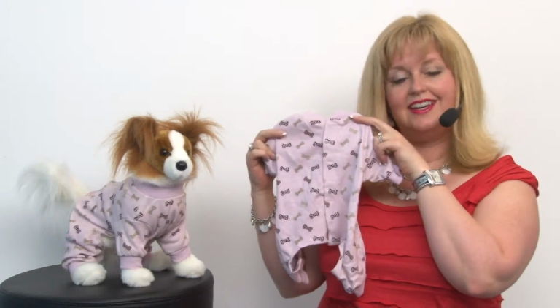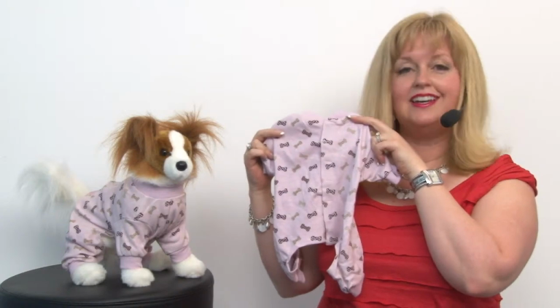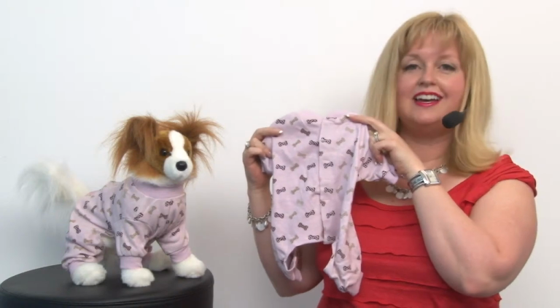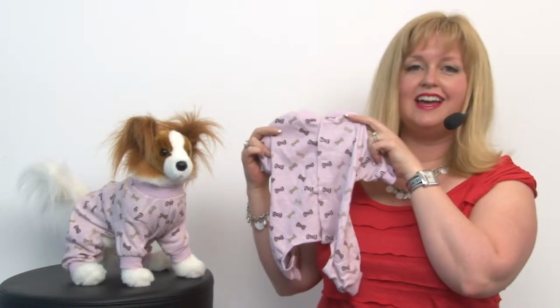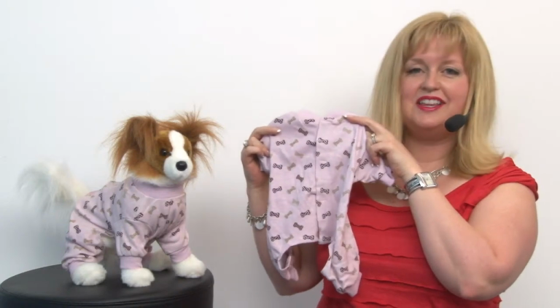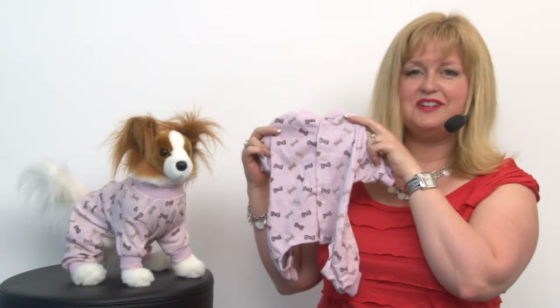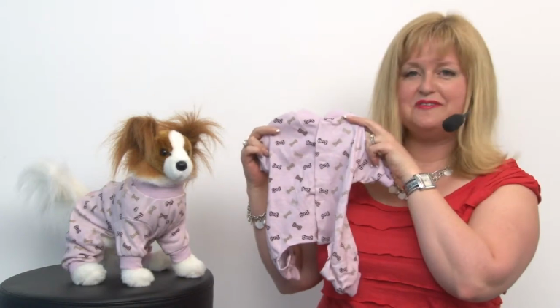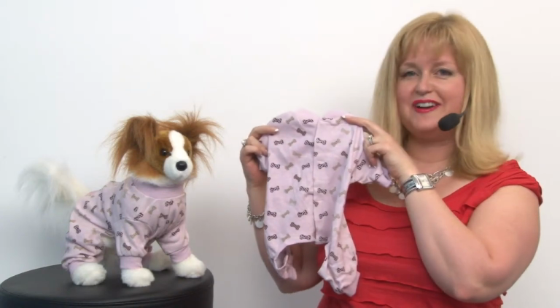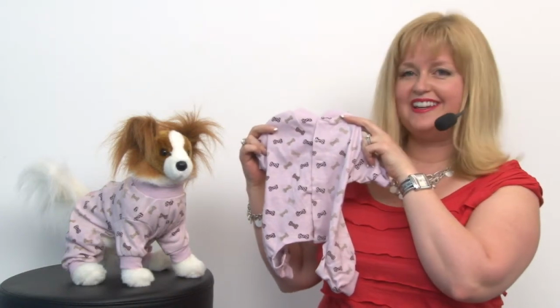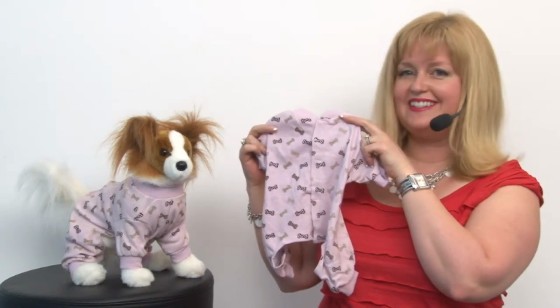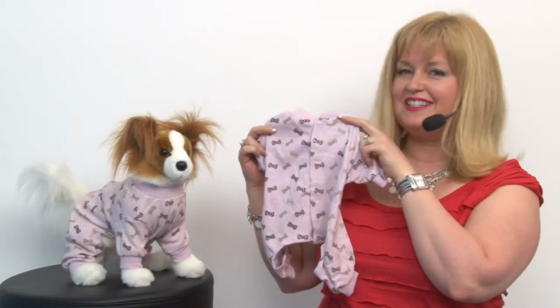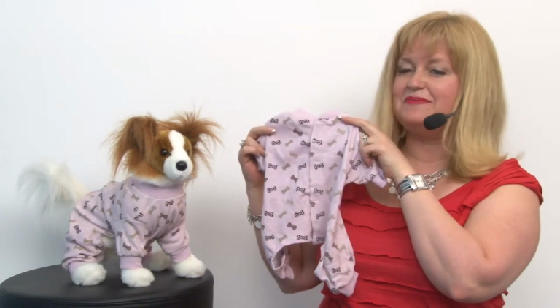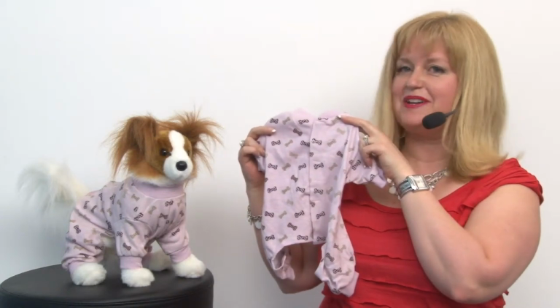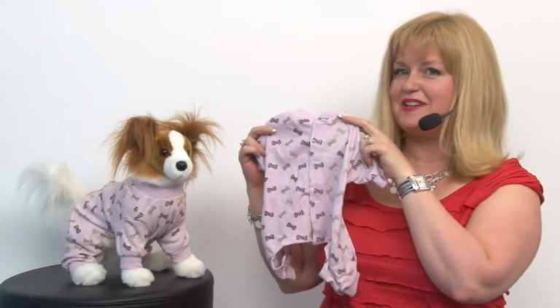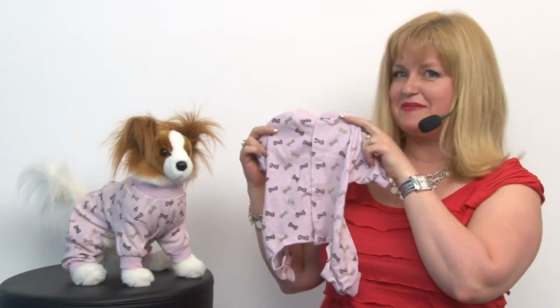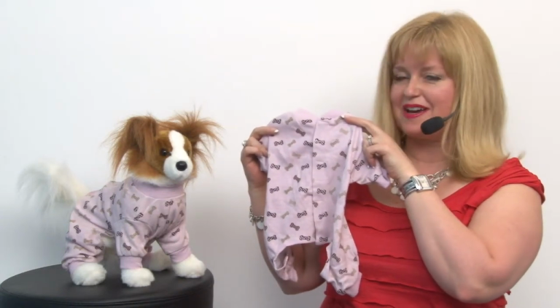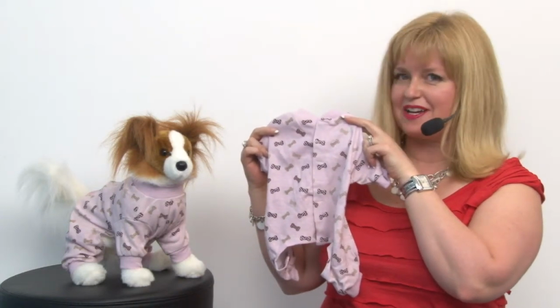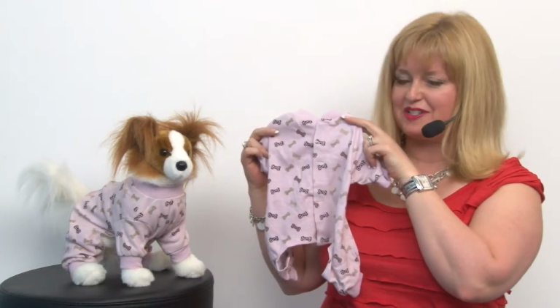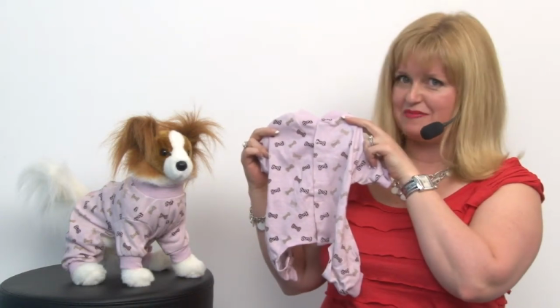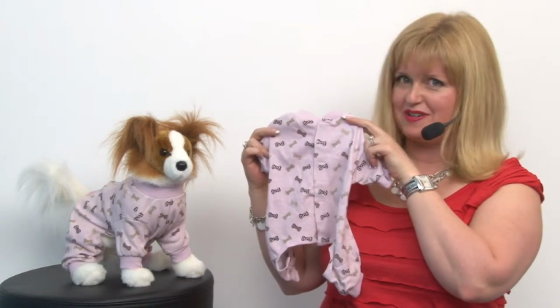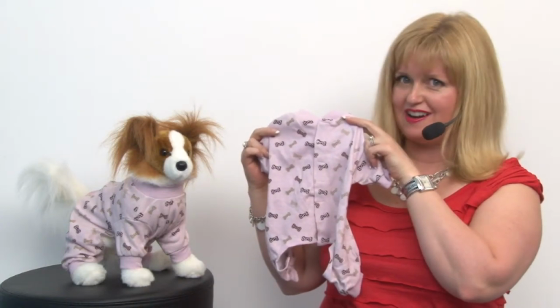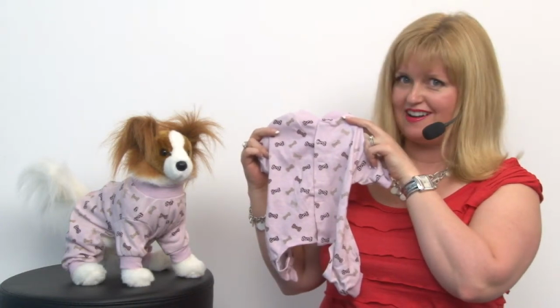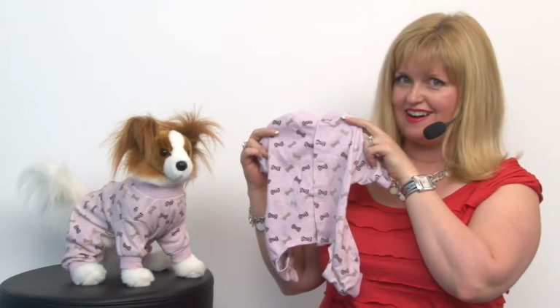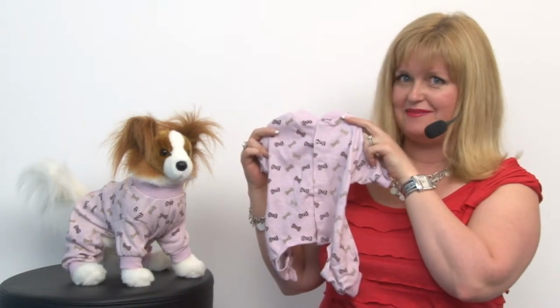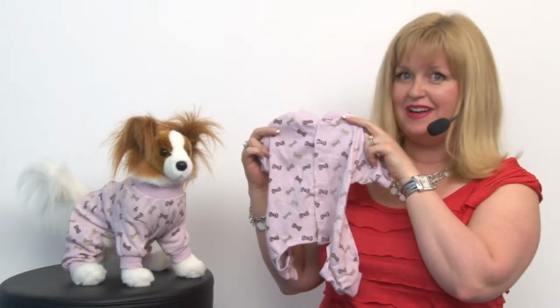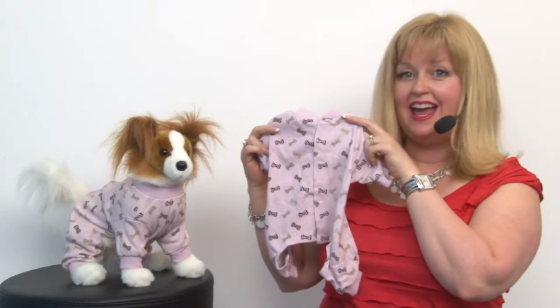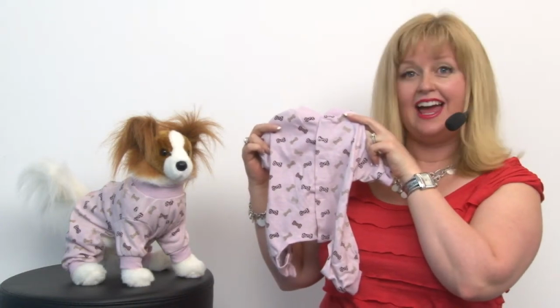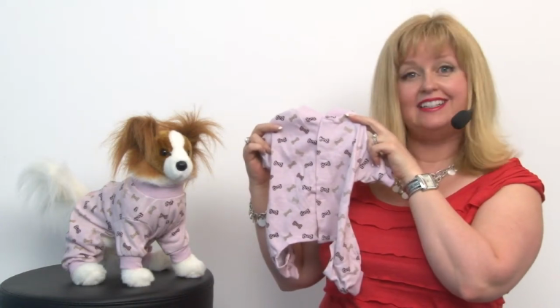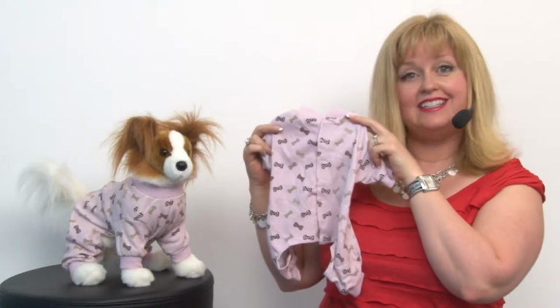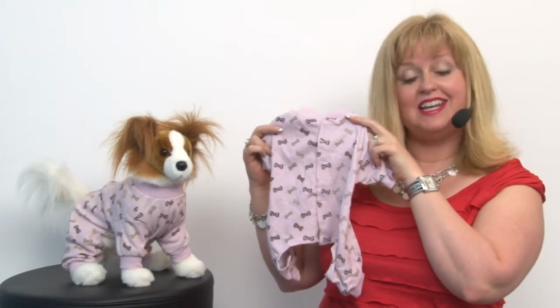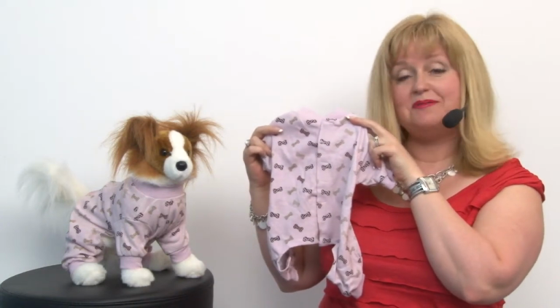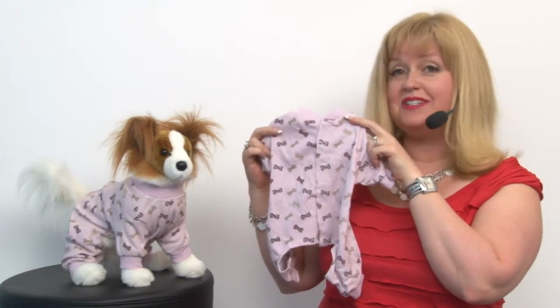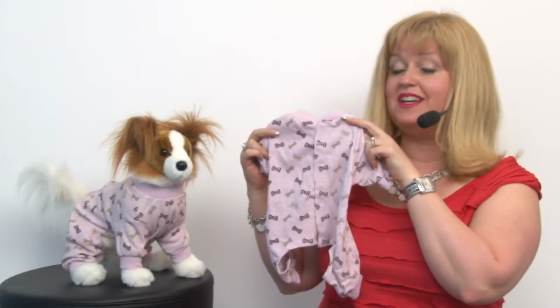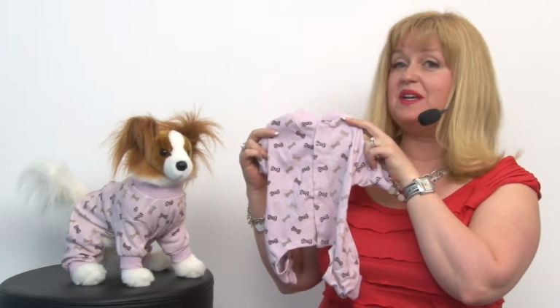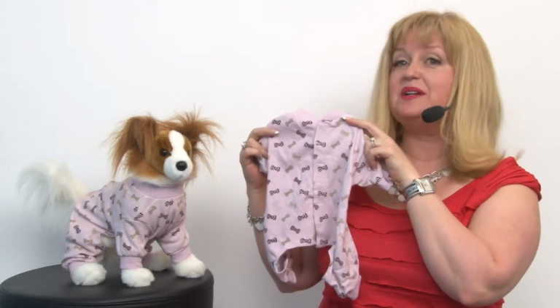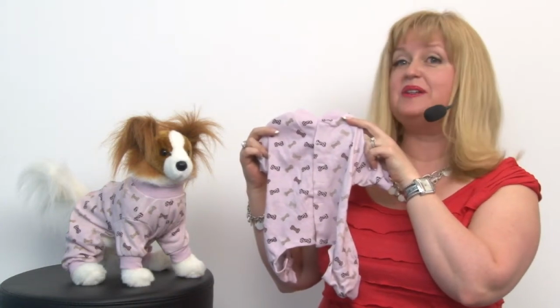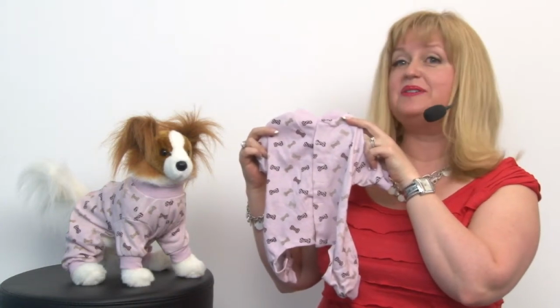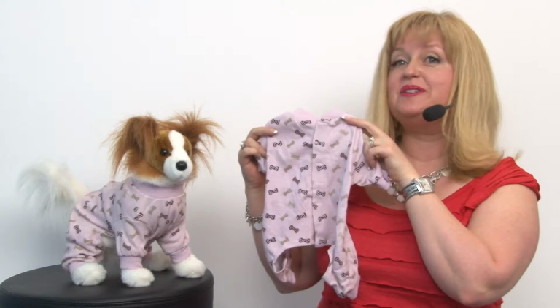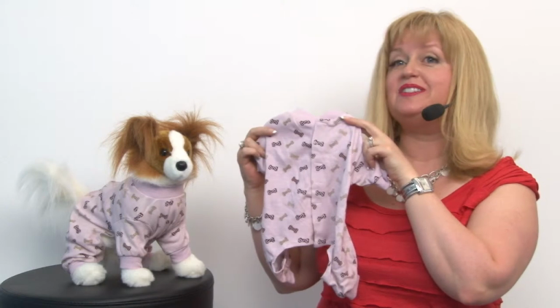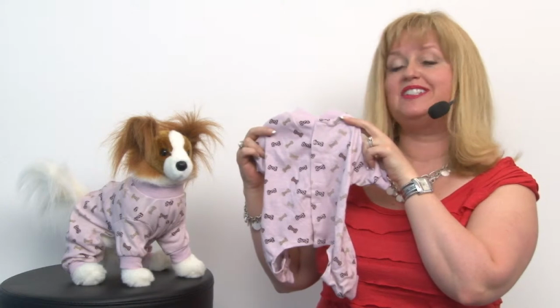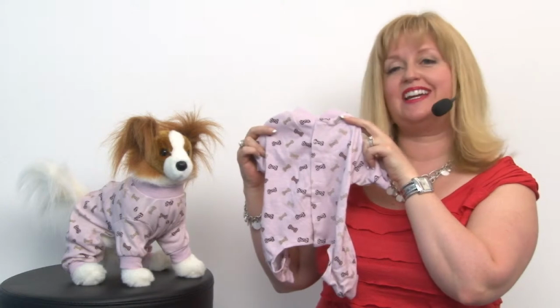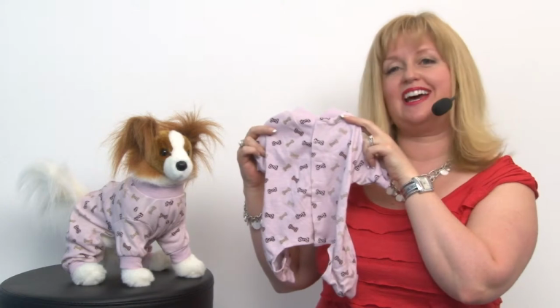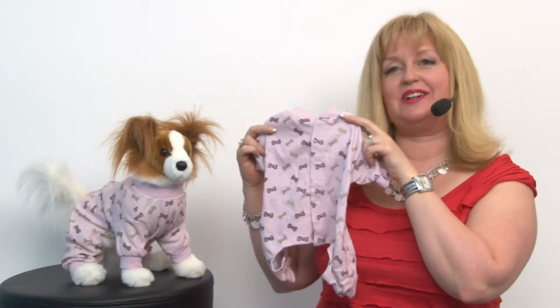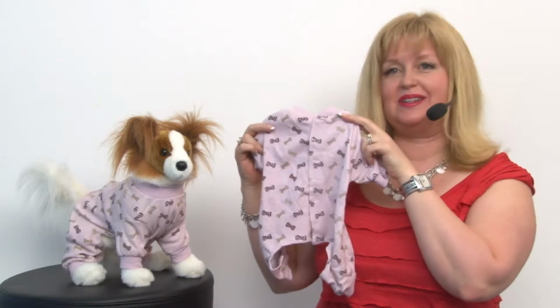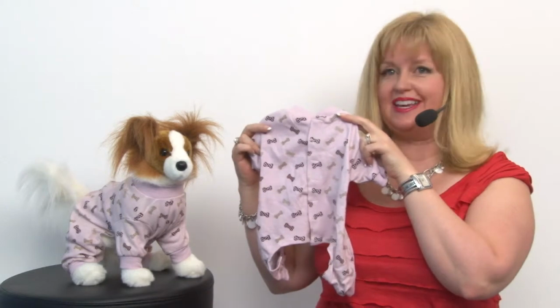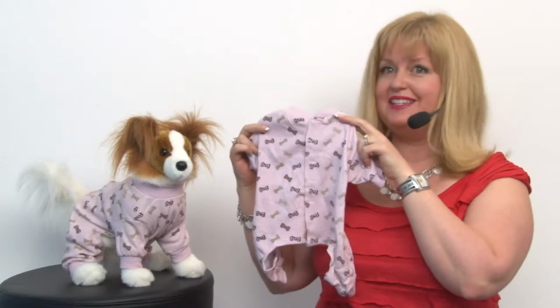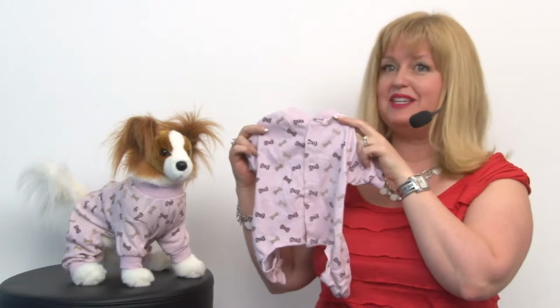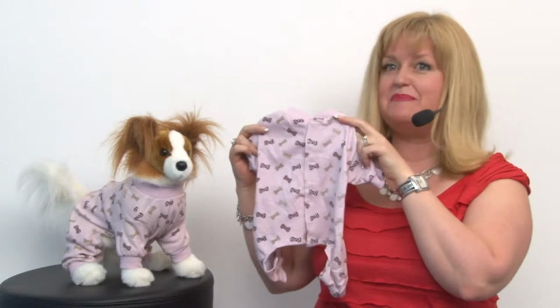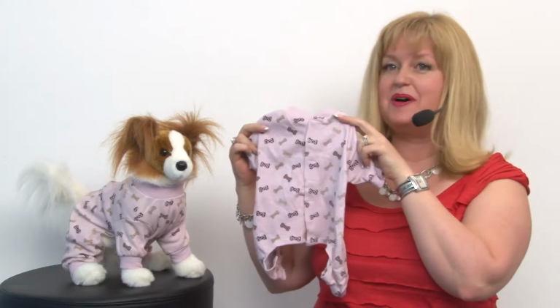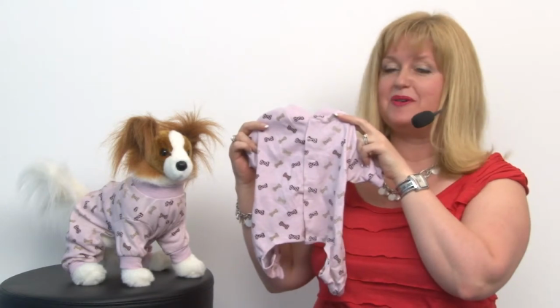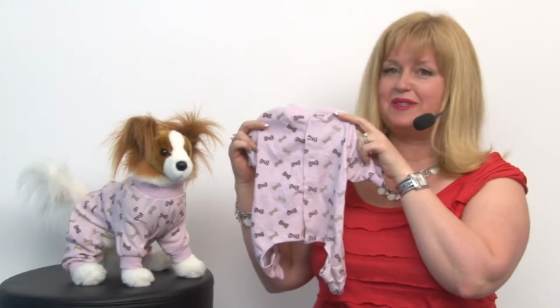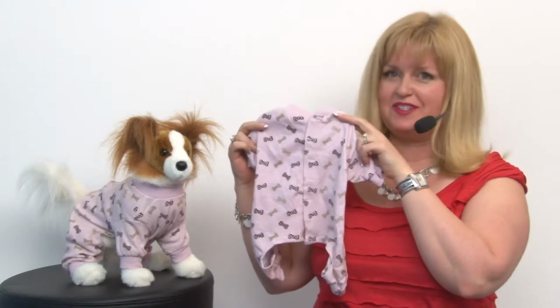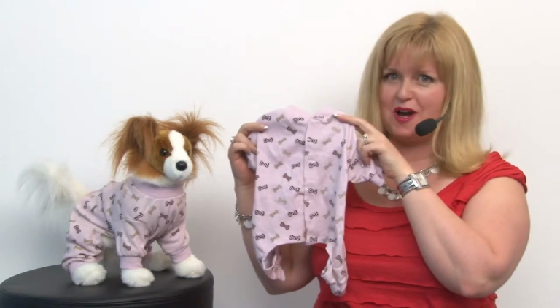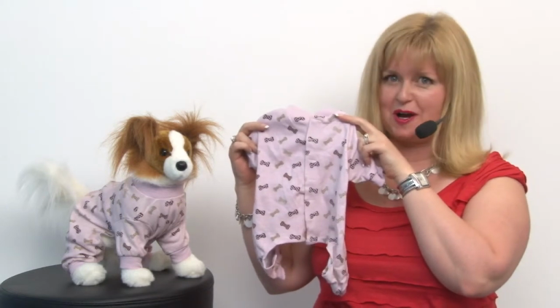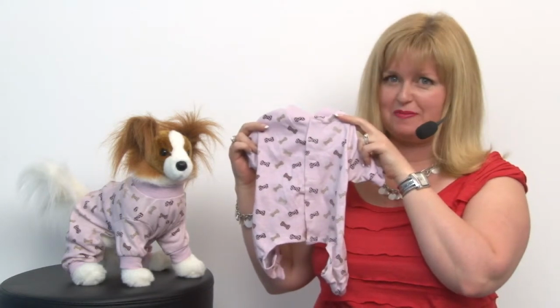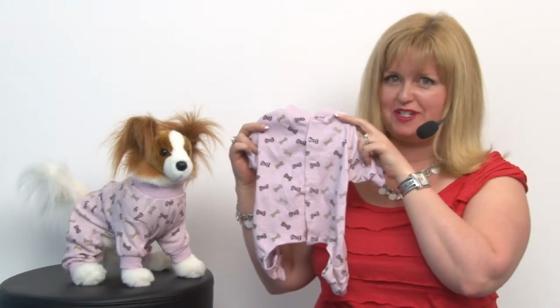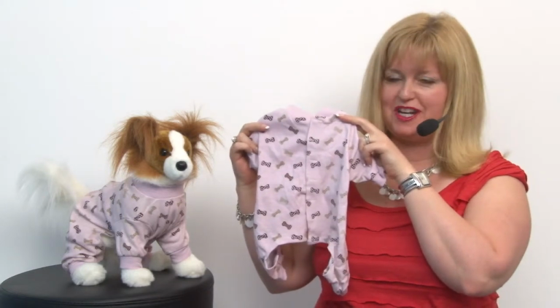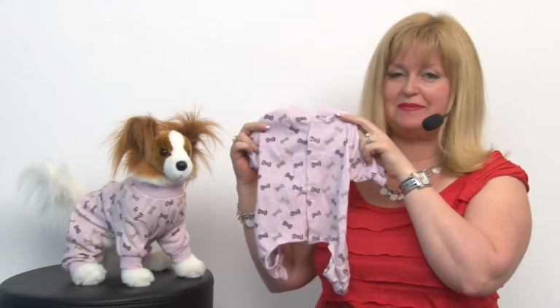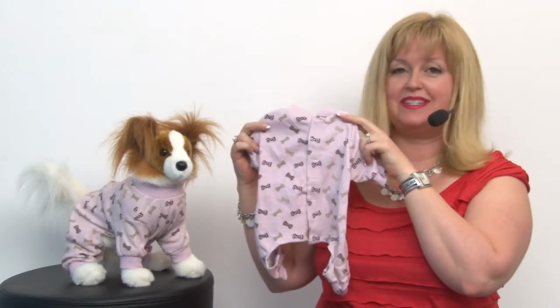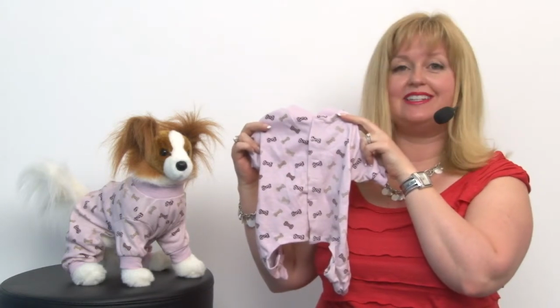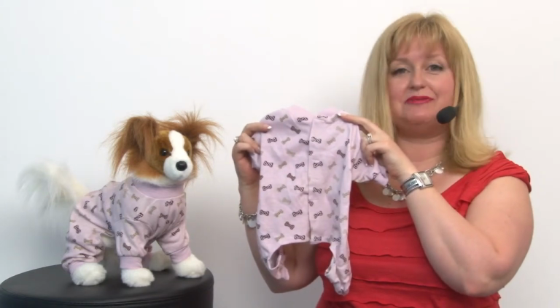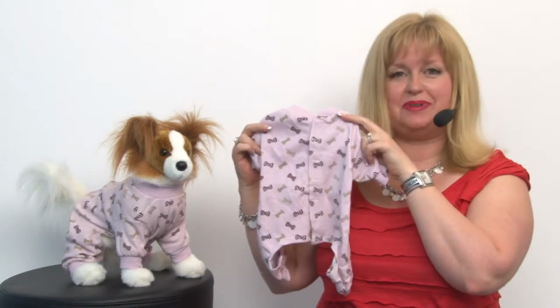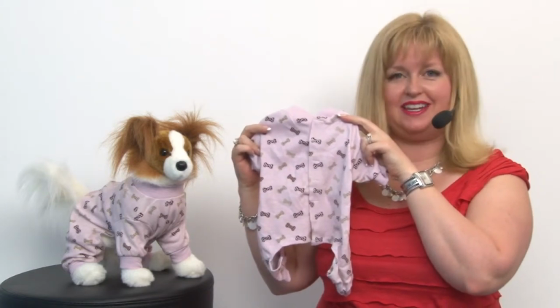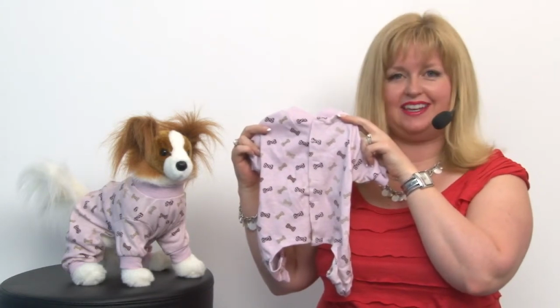Hello friends, it's Mary at Backstaboo.com and today we're taking a closer look at our Lazy Bones Dog Pajamas in Pink.